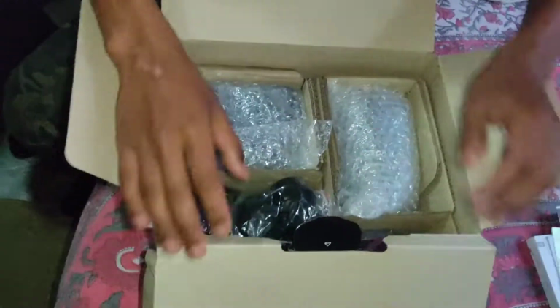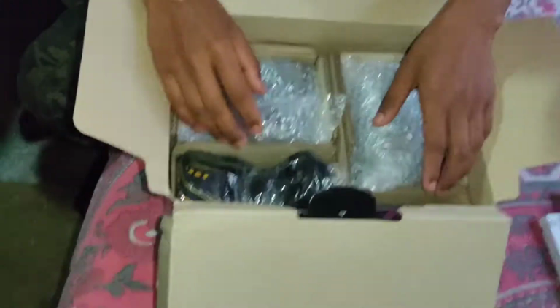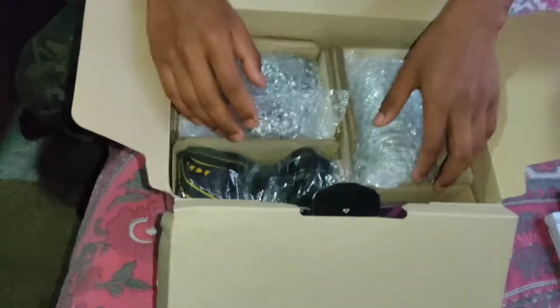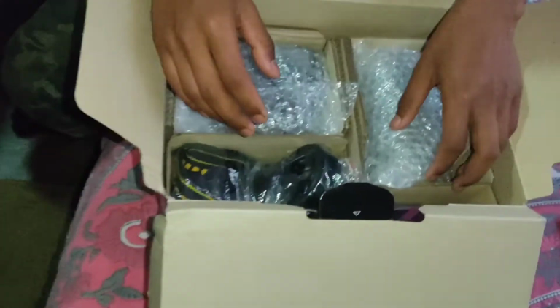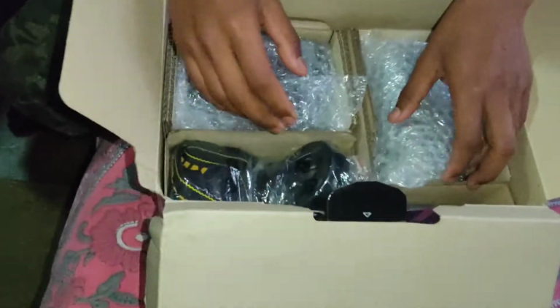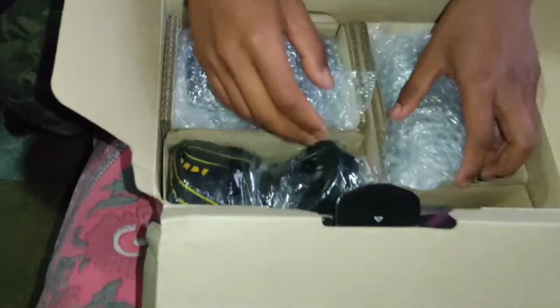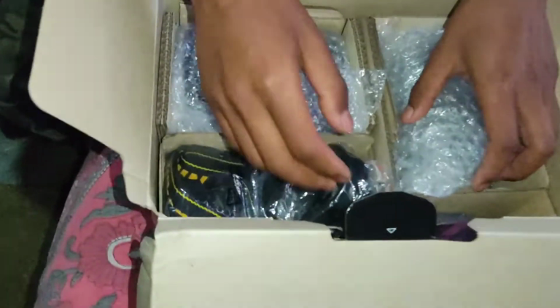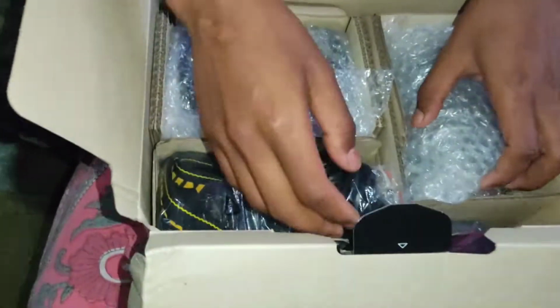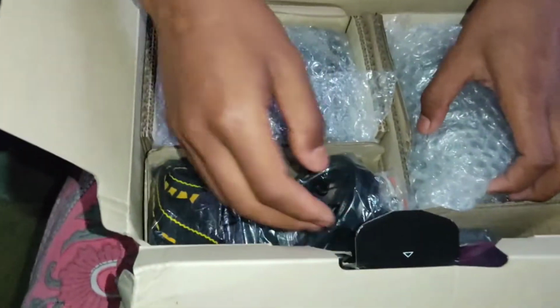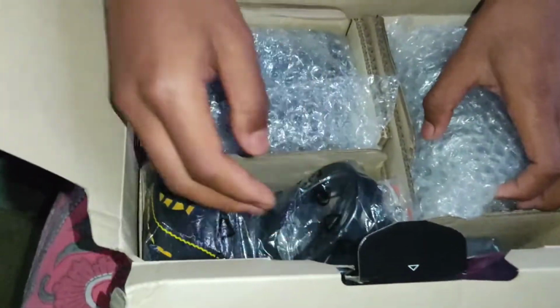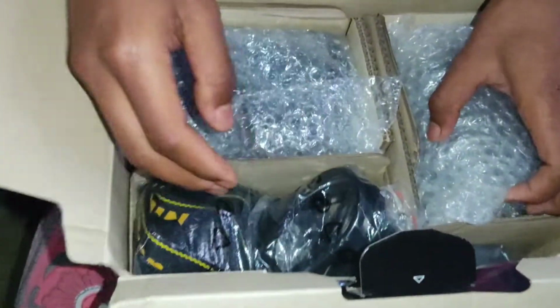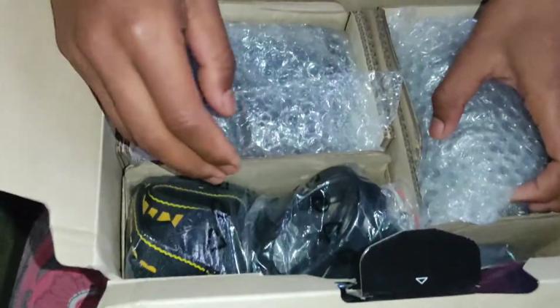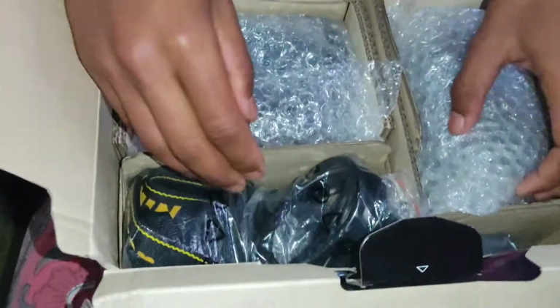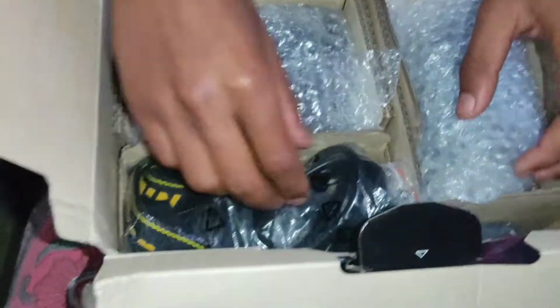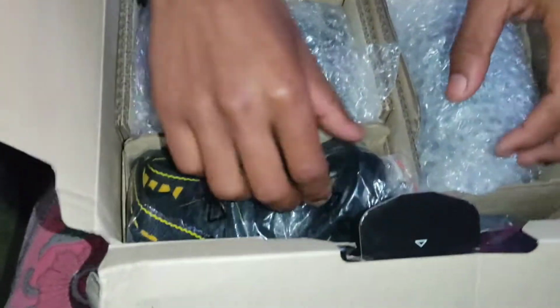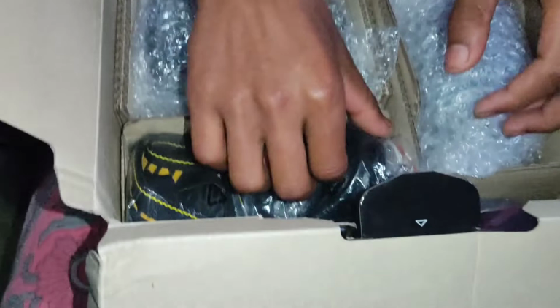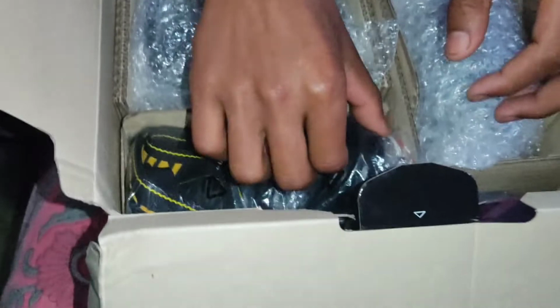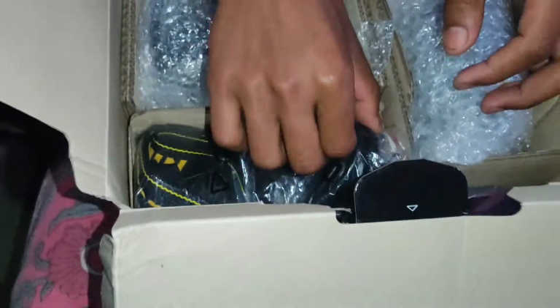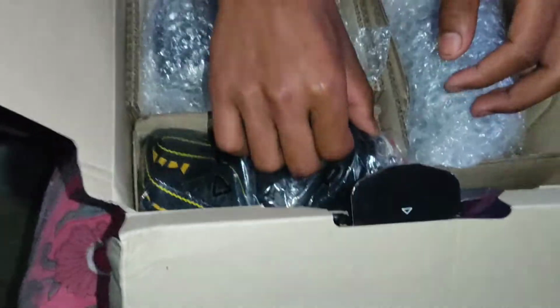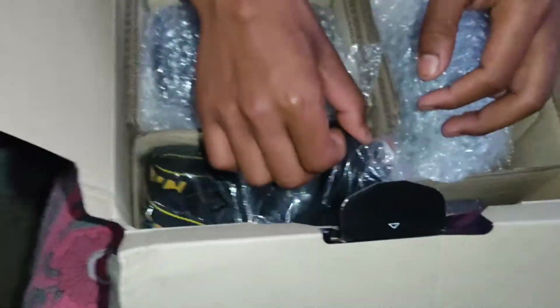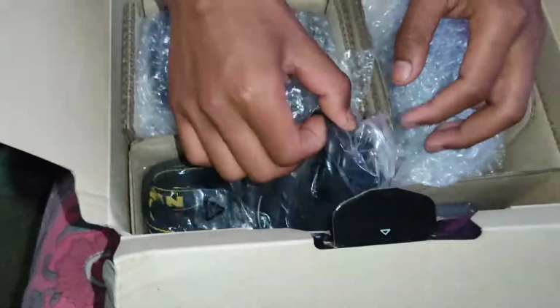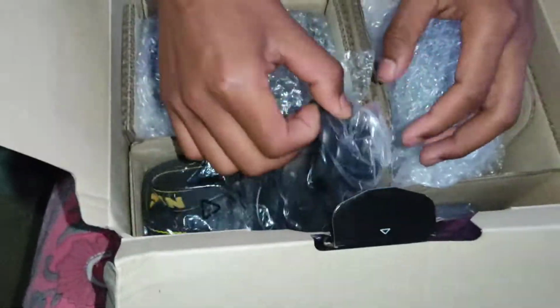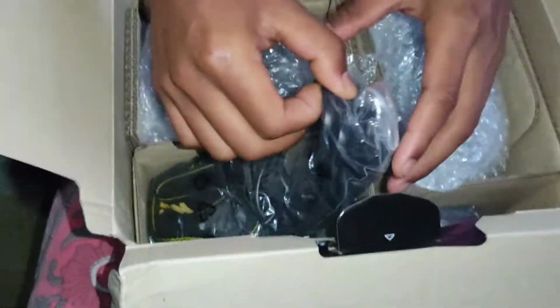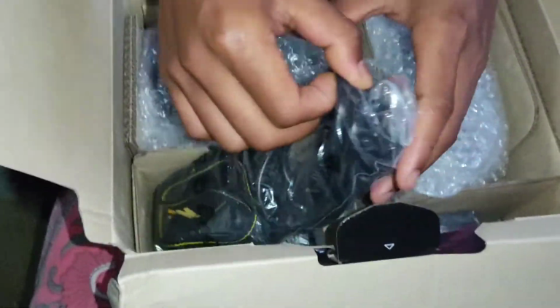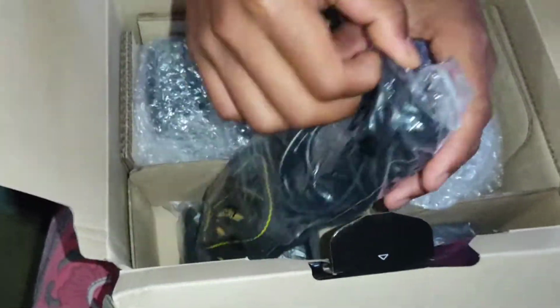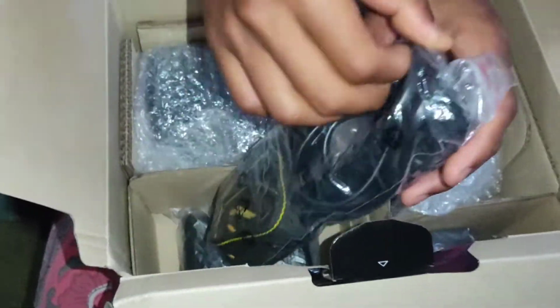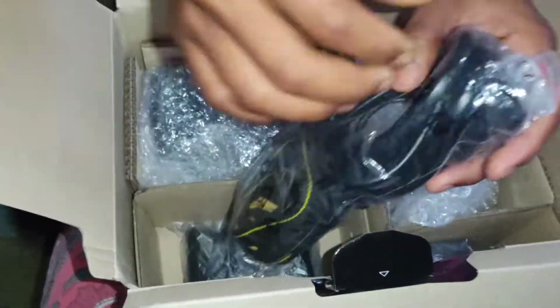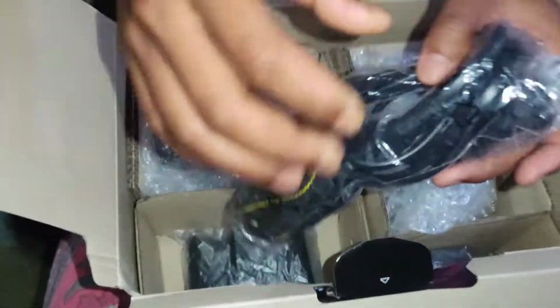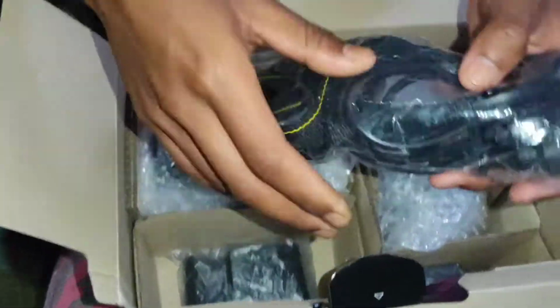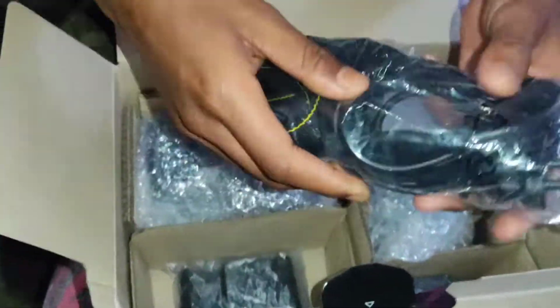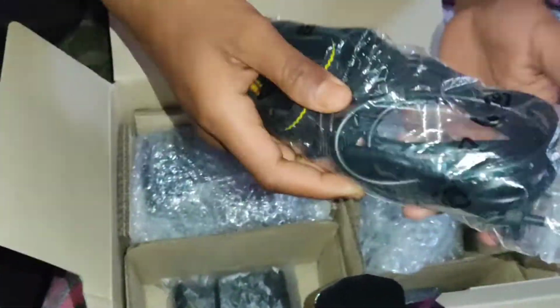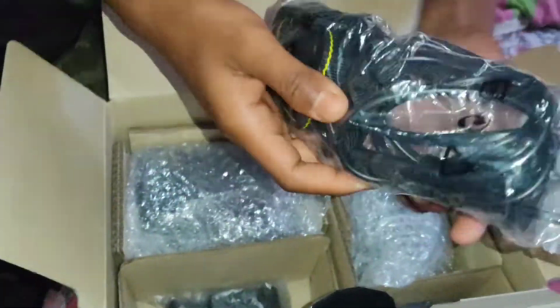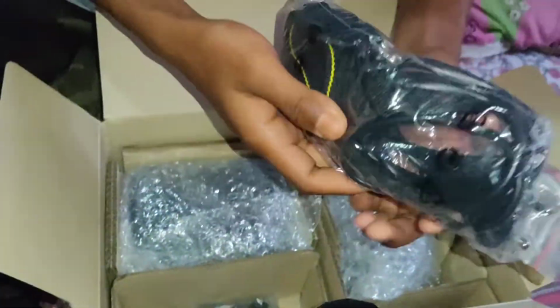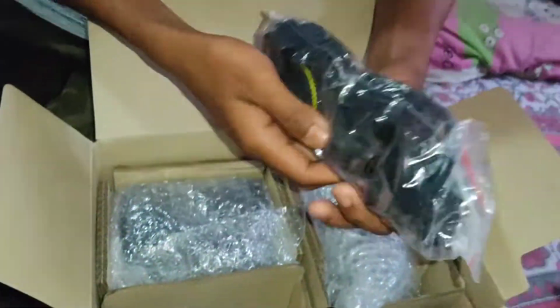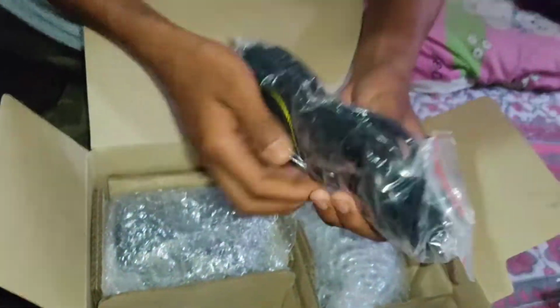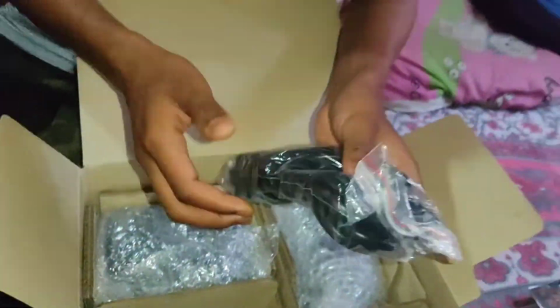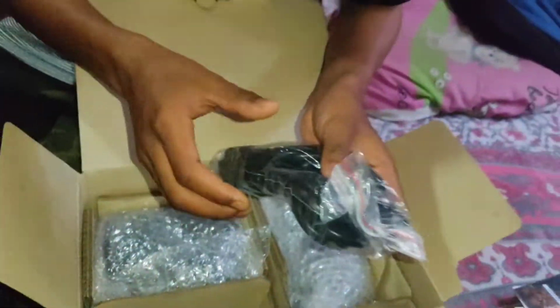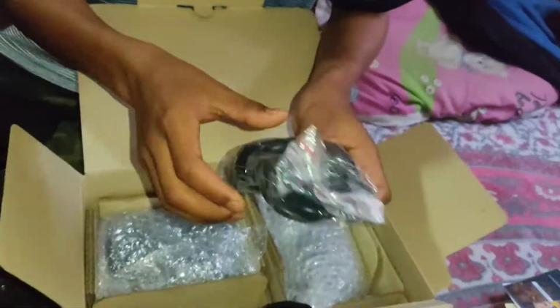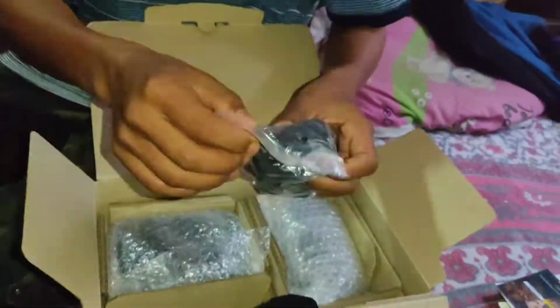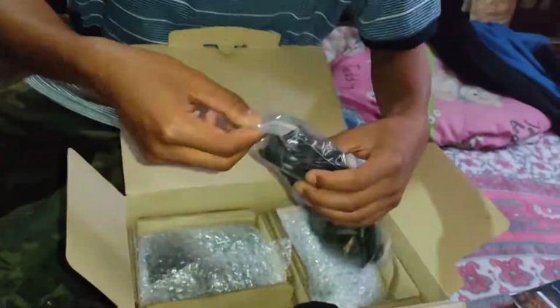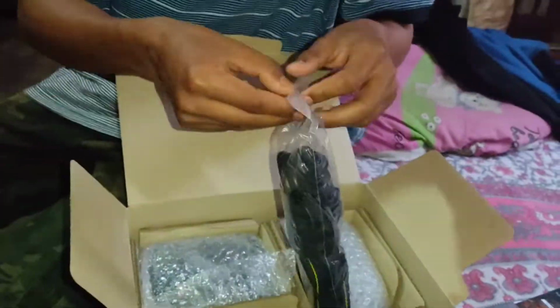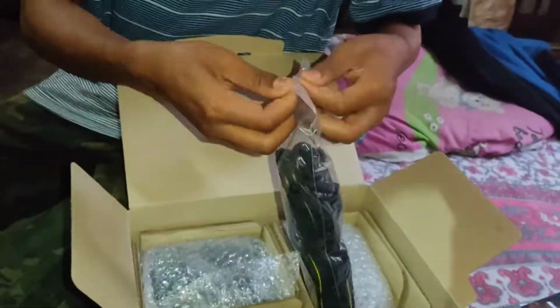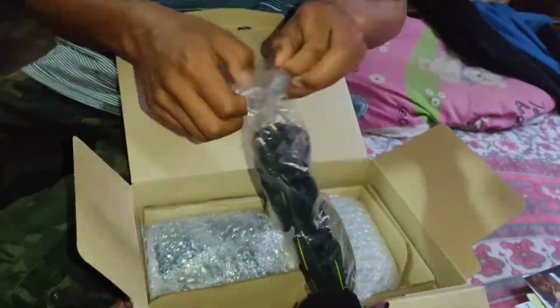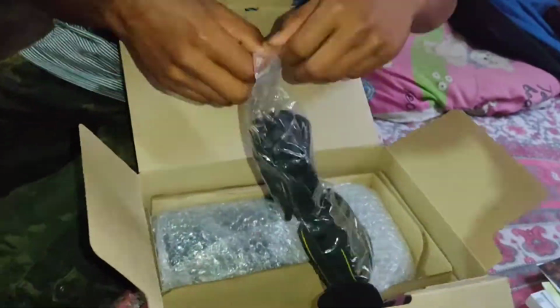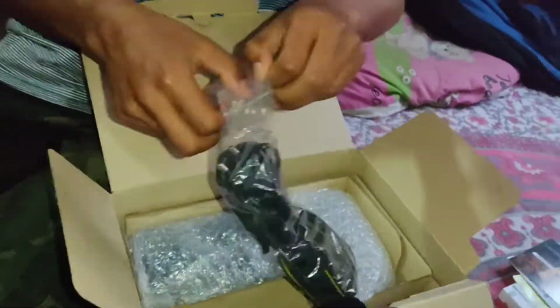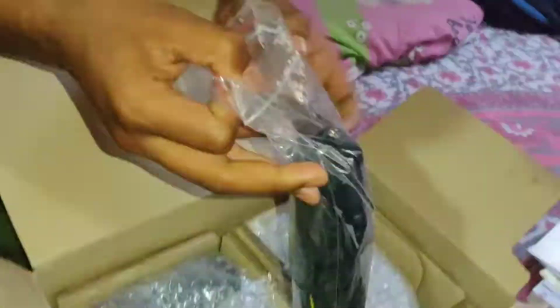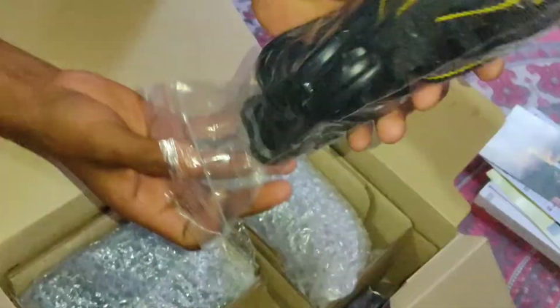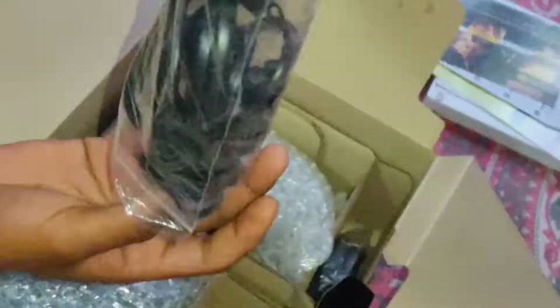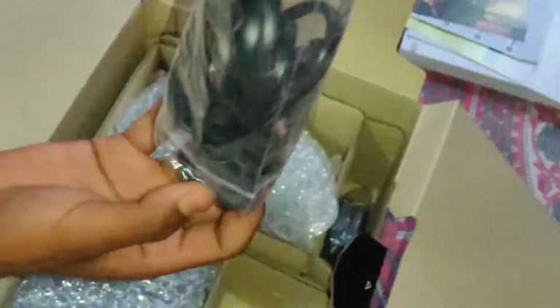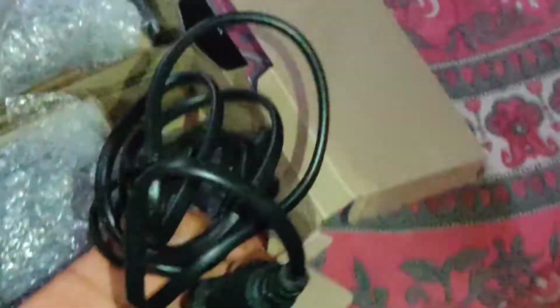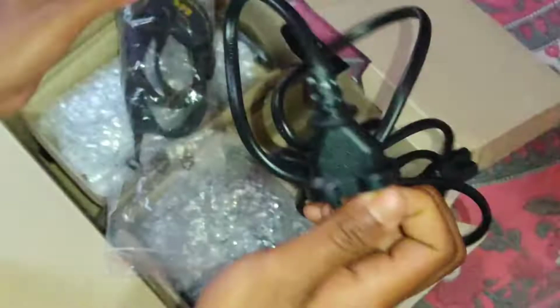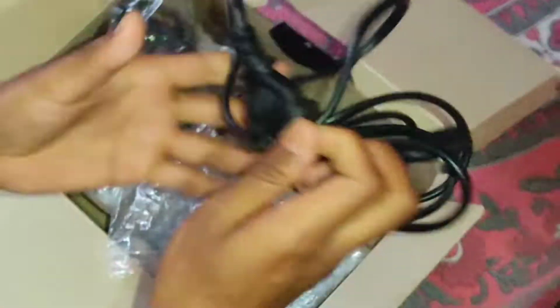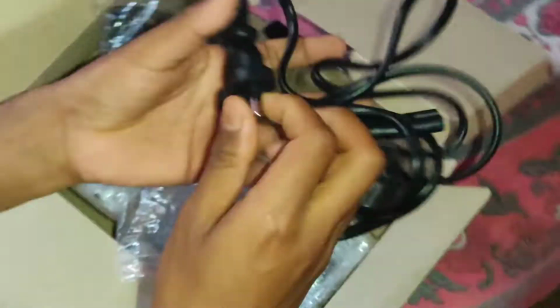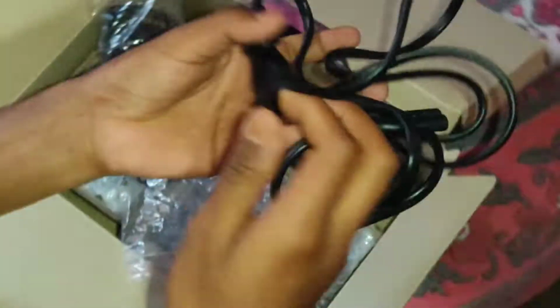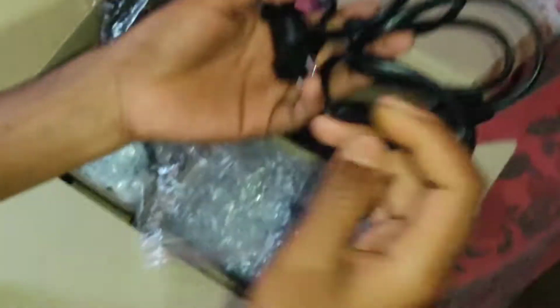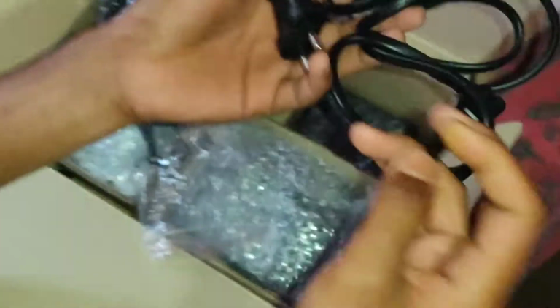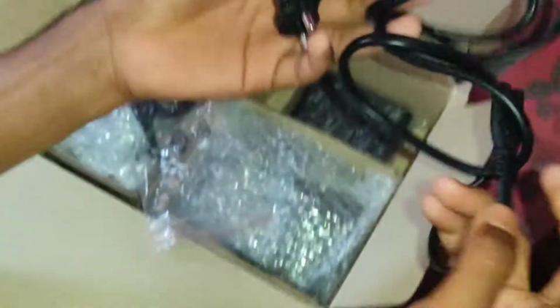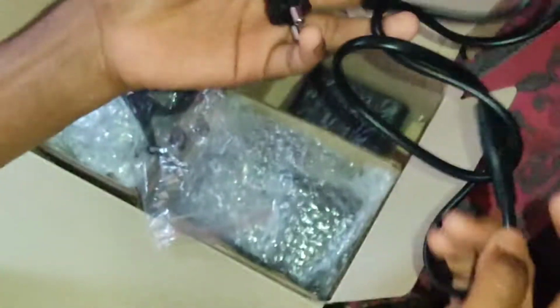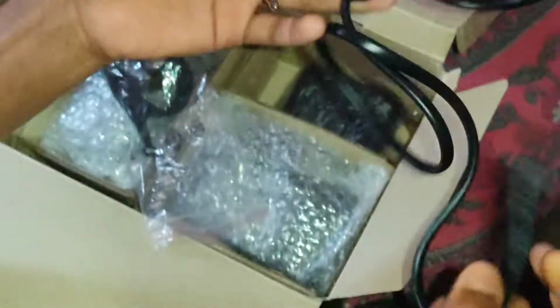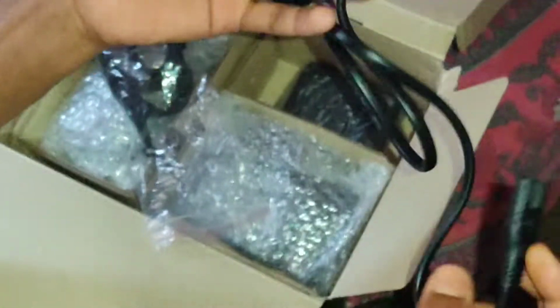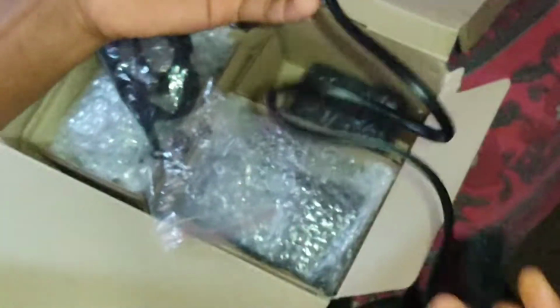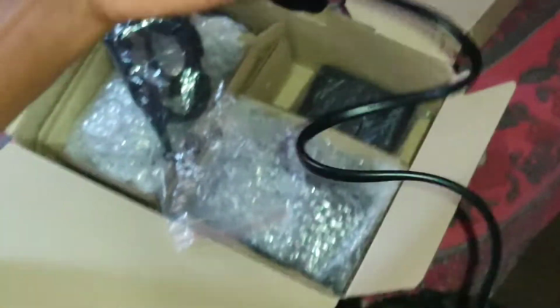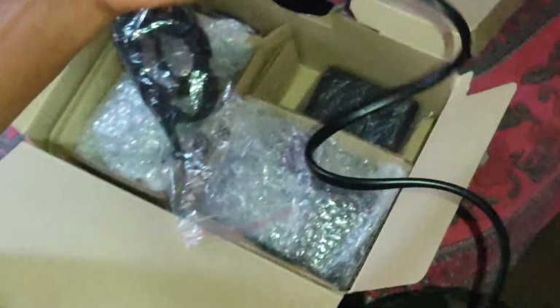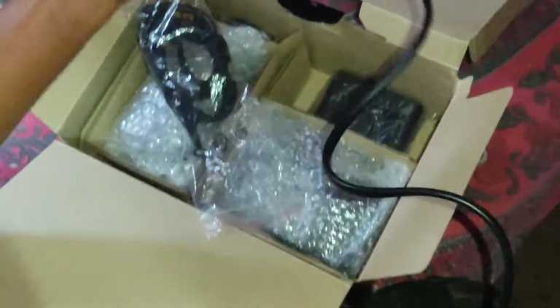I'll just grab my laptop. The laptop will play in a way.